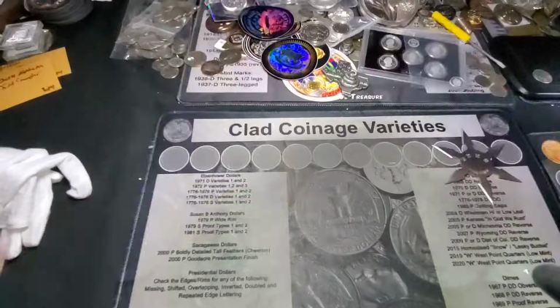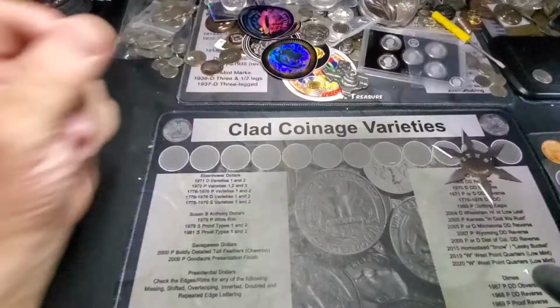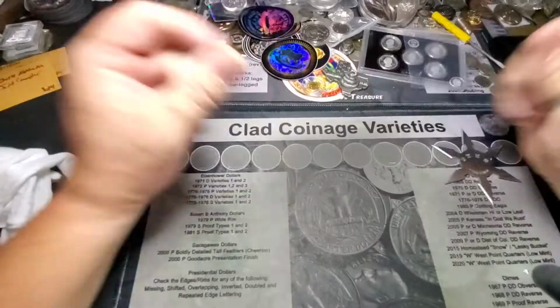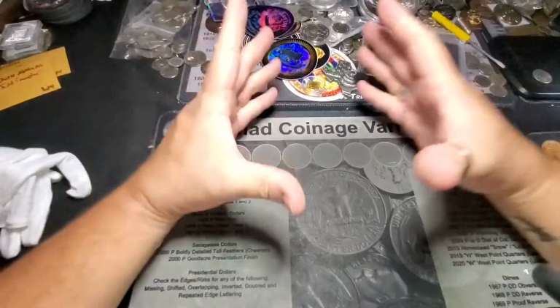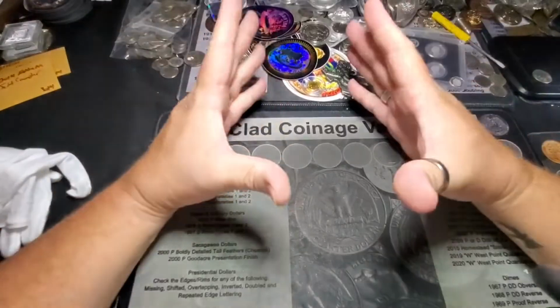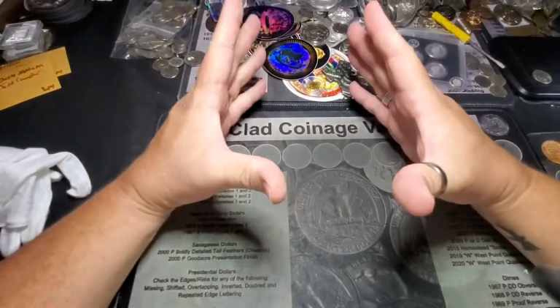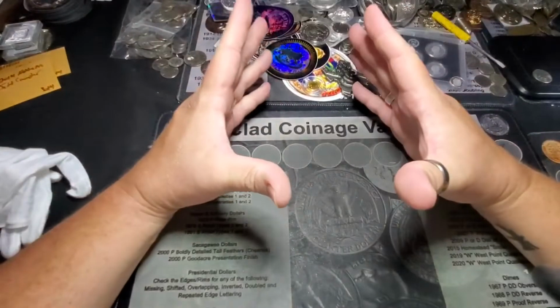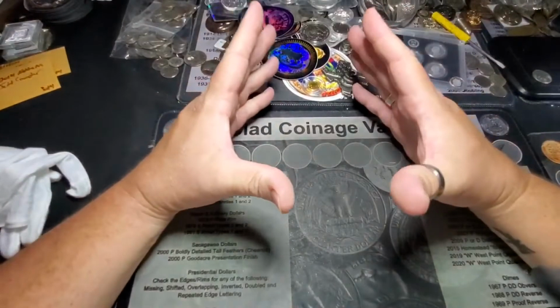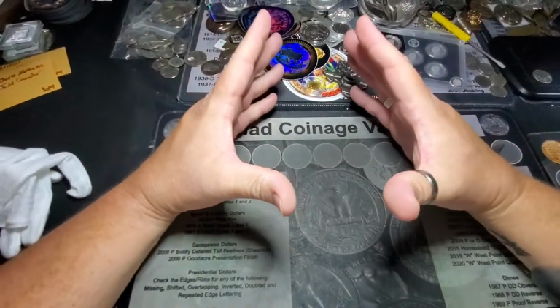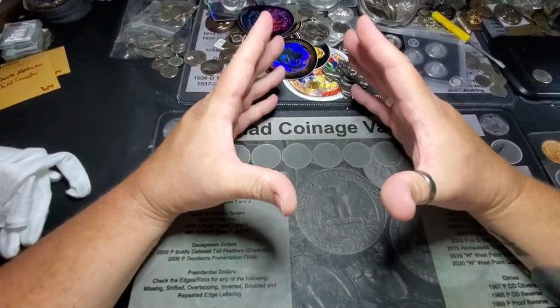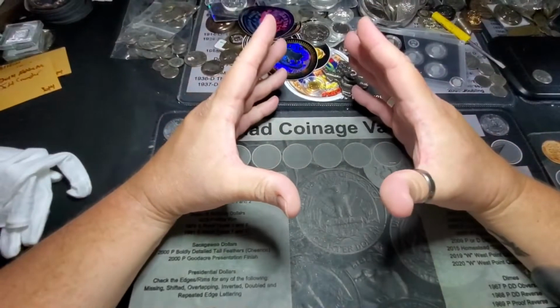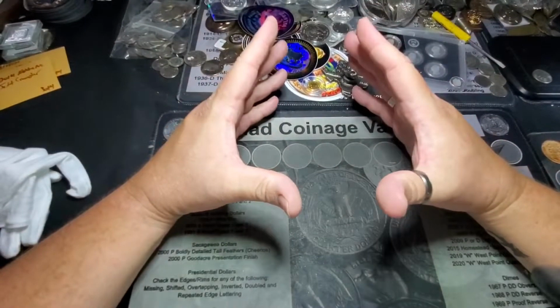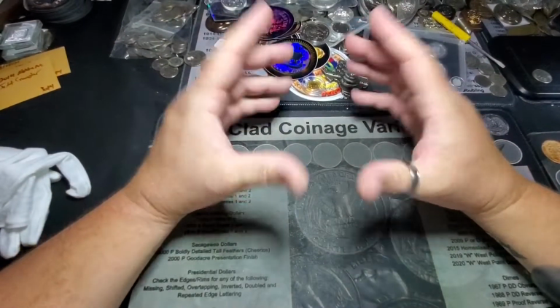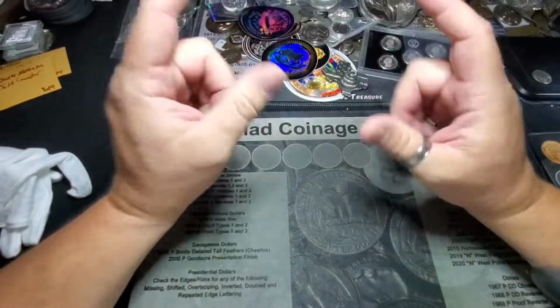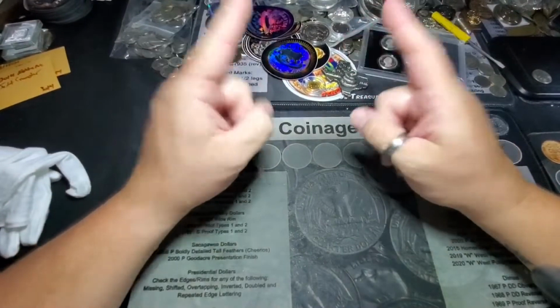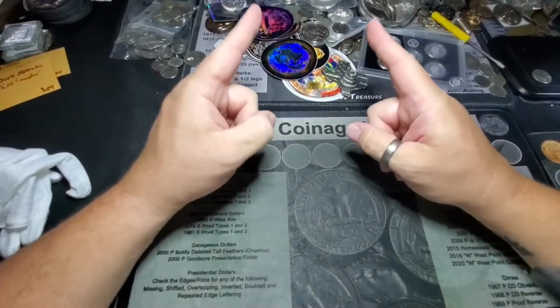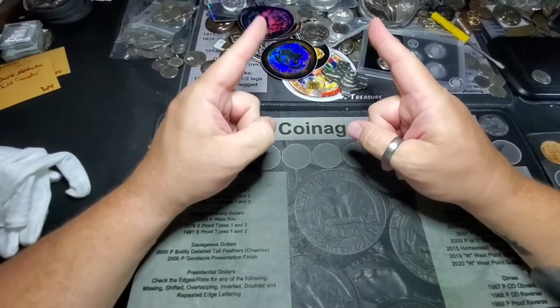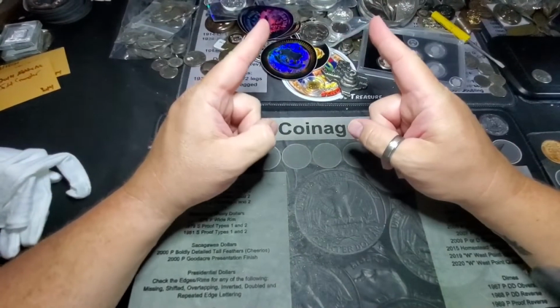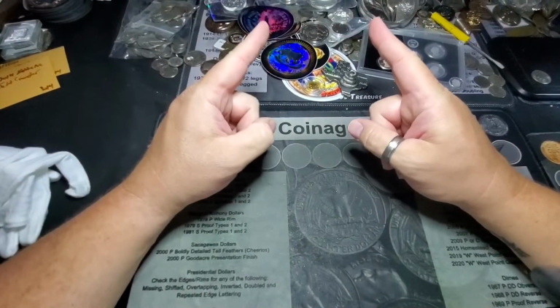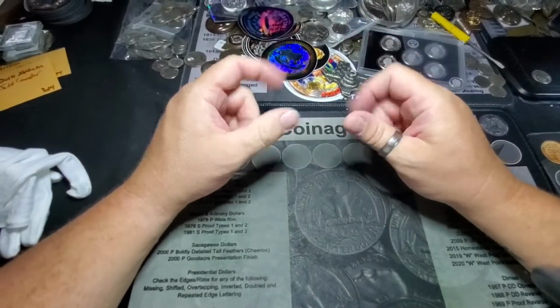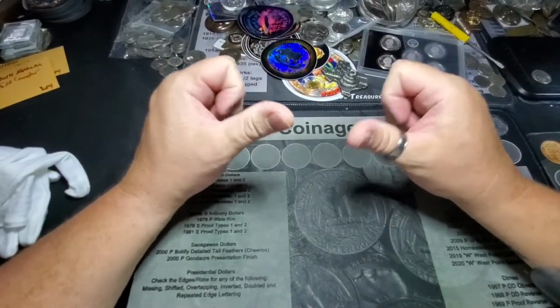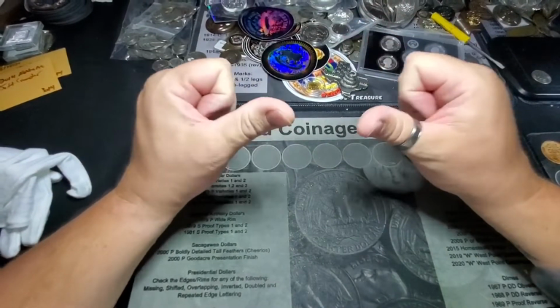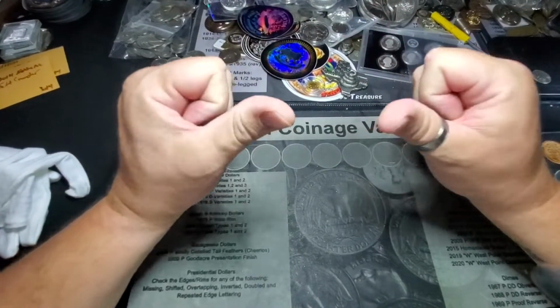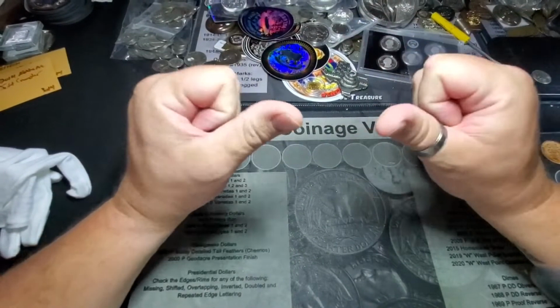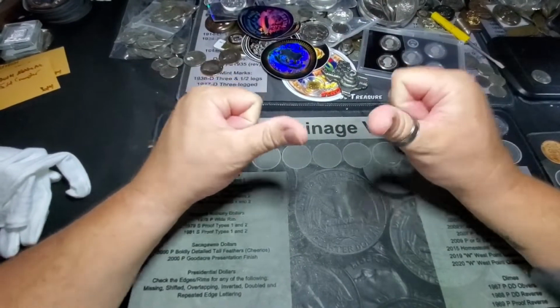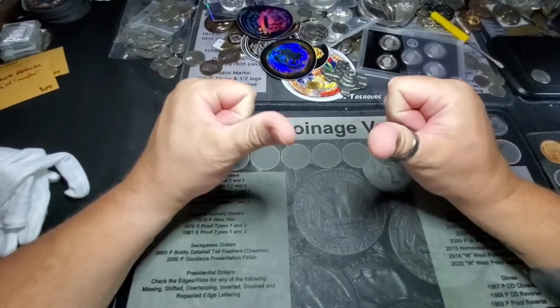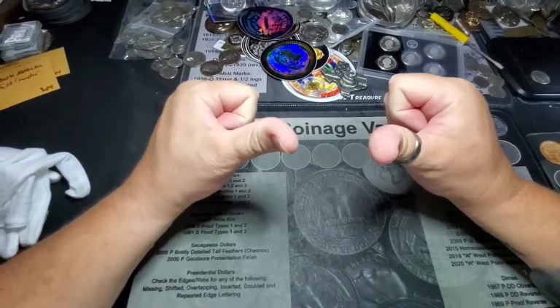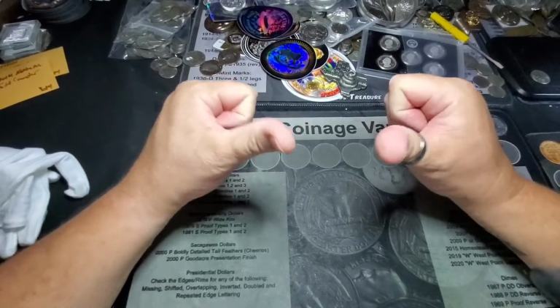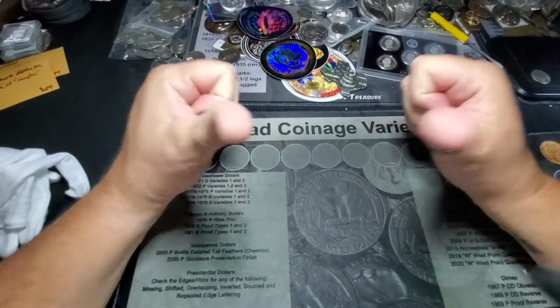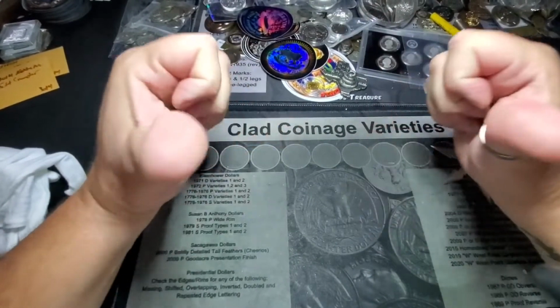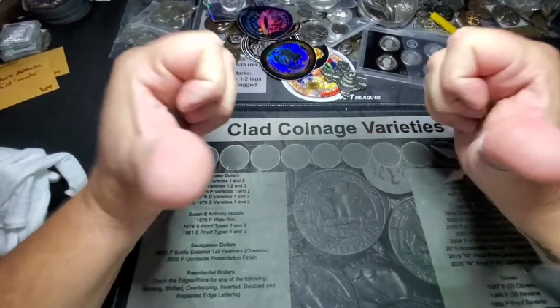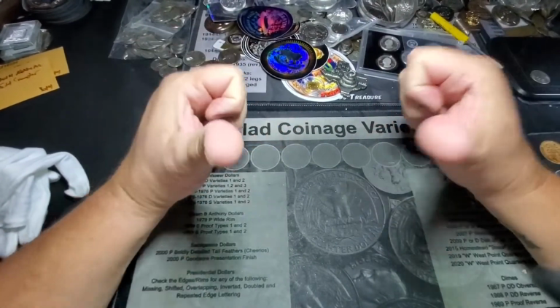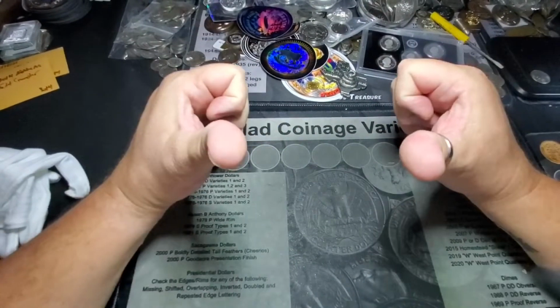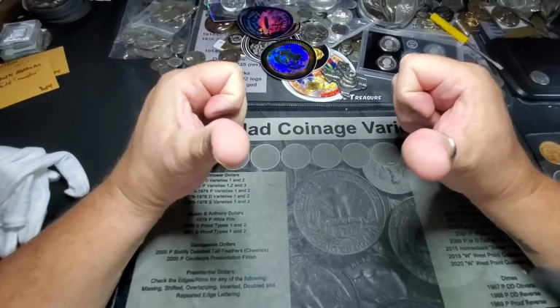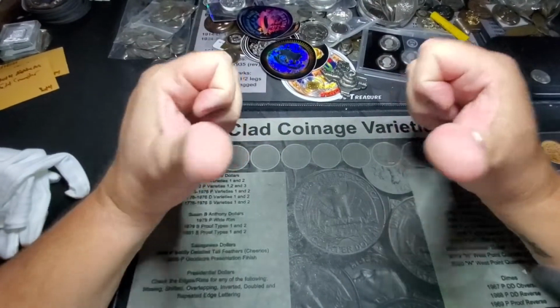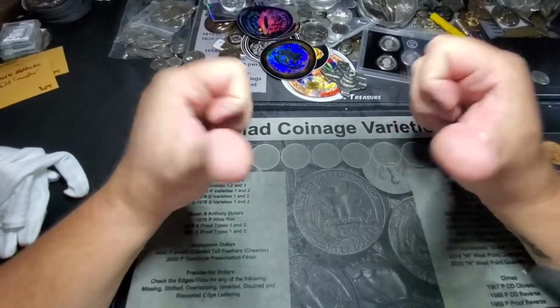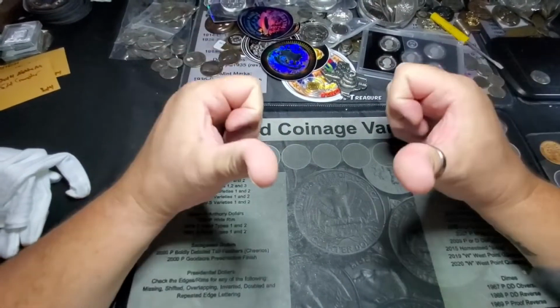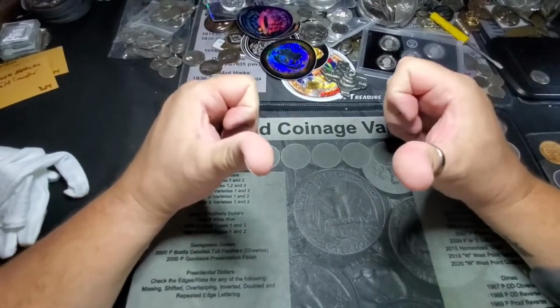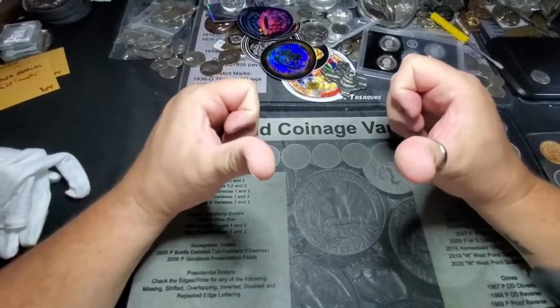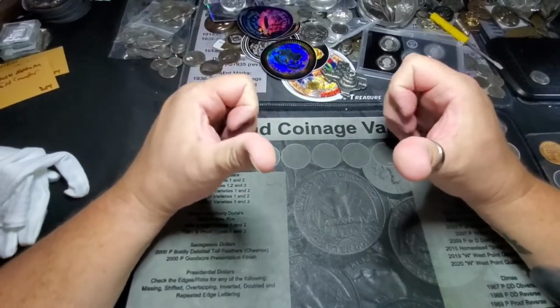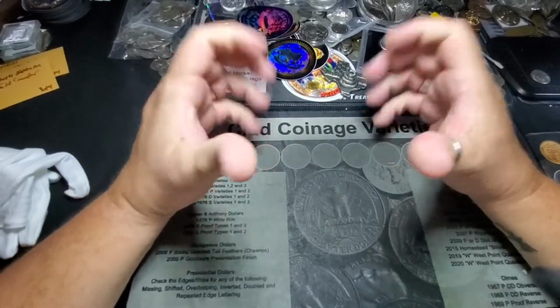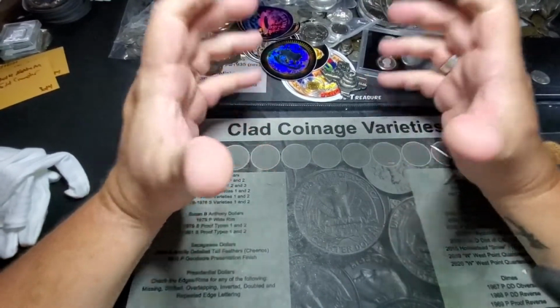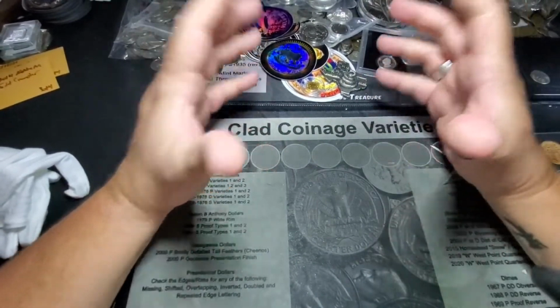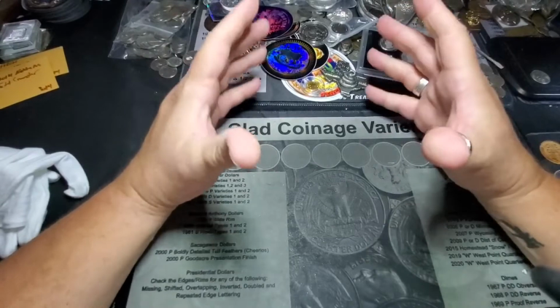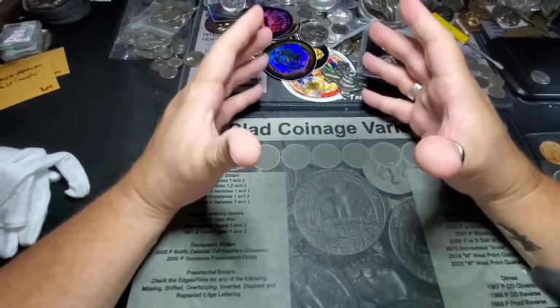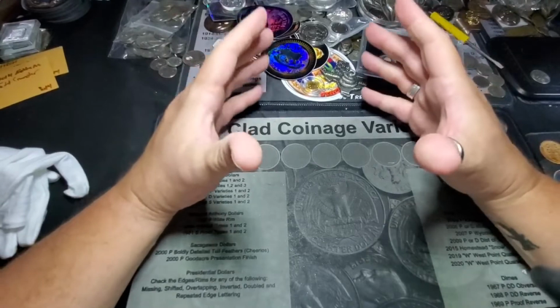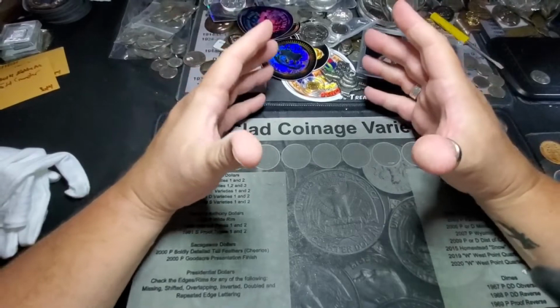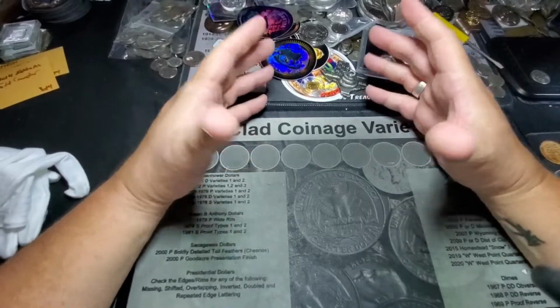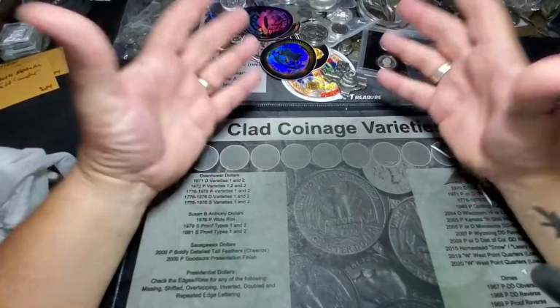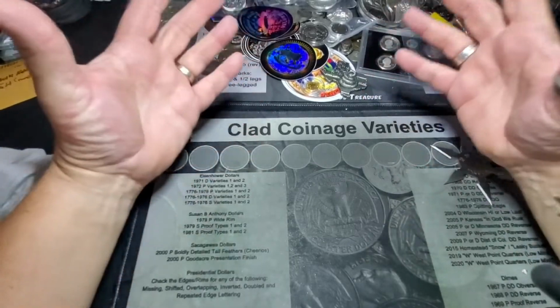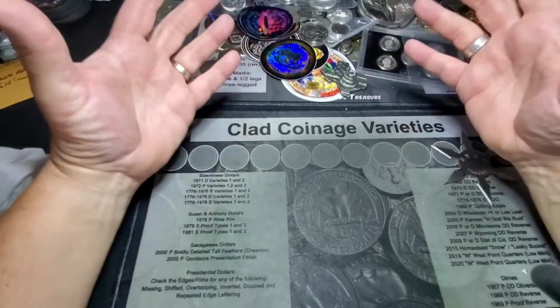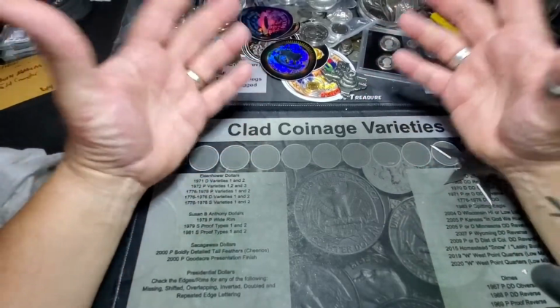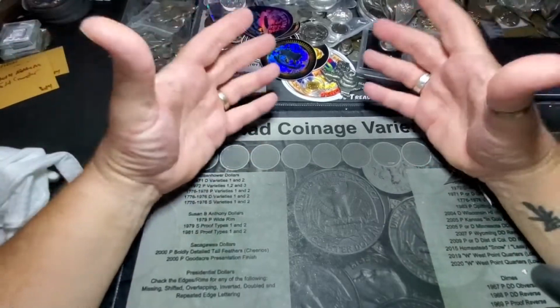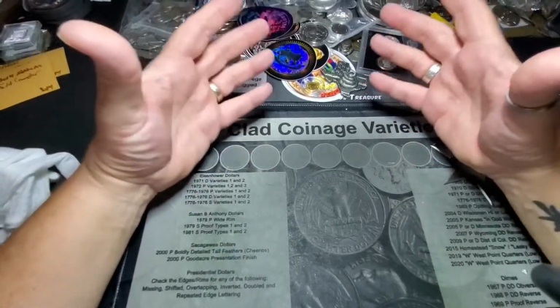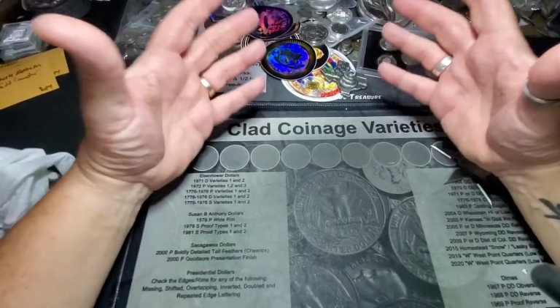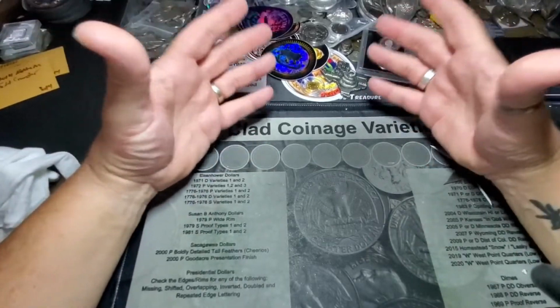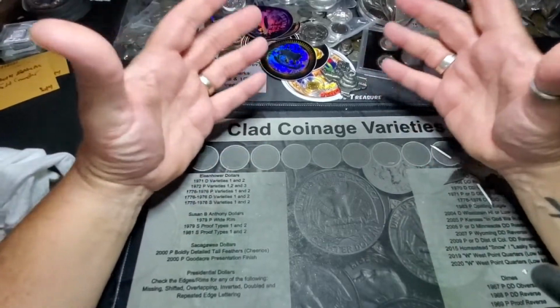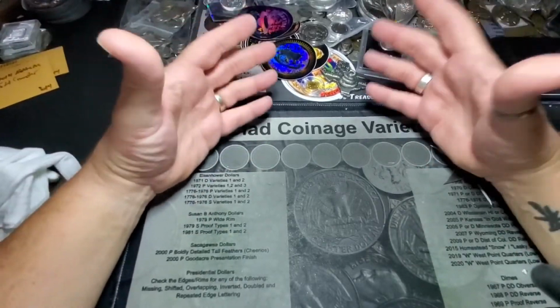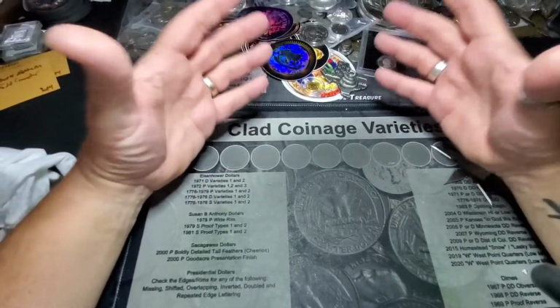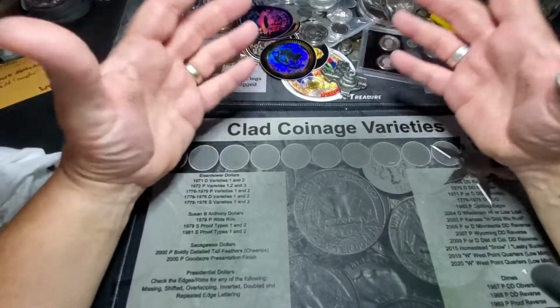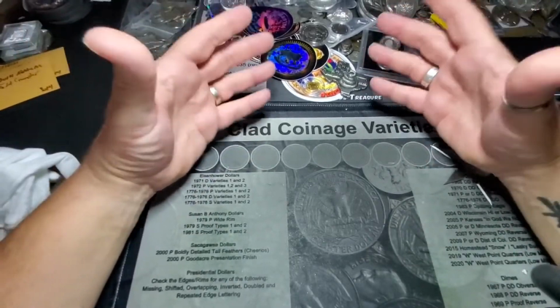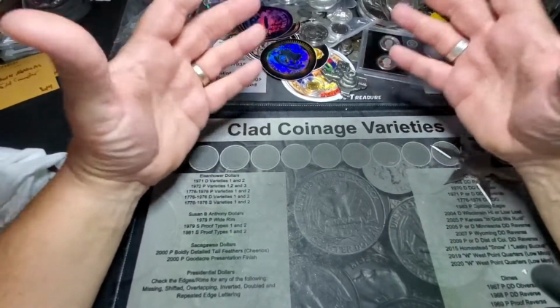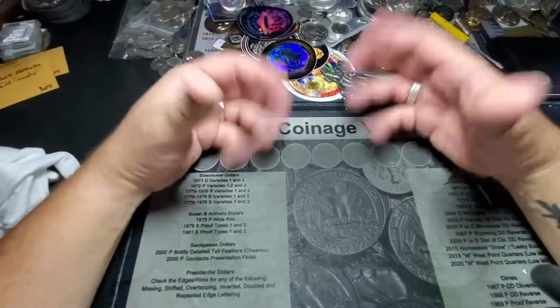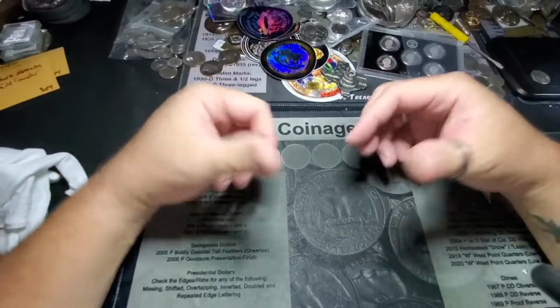What's up YouTube? We're back! It's your boy Mad Stacker, and we're here because I can't stop opening these boxes.